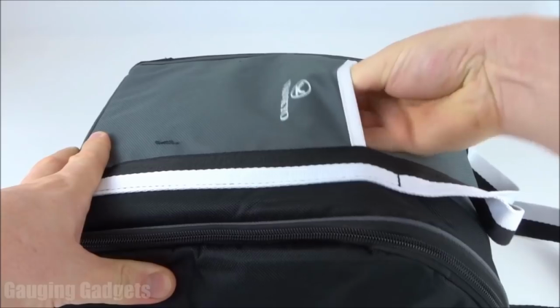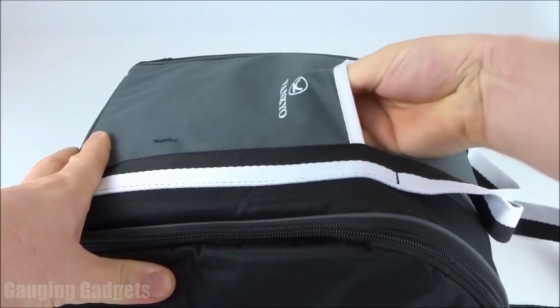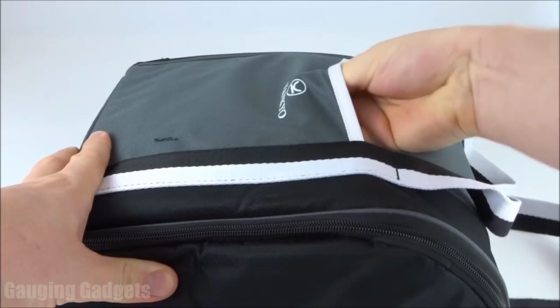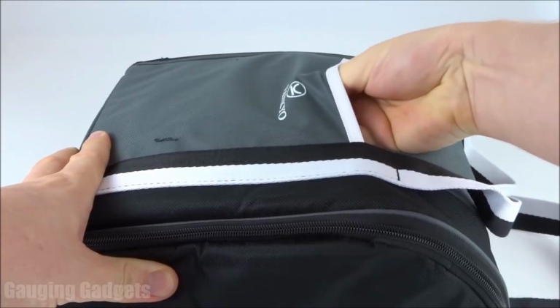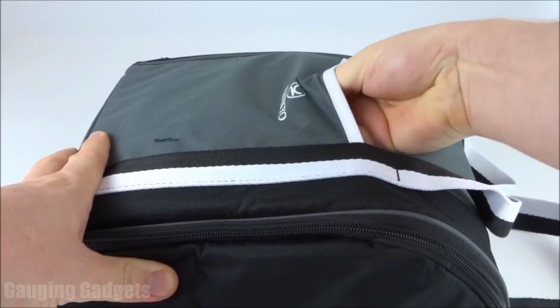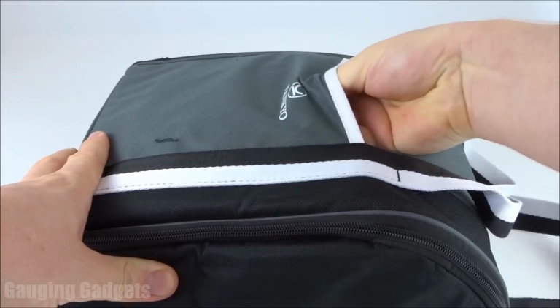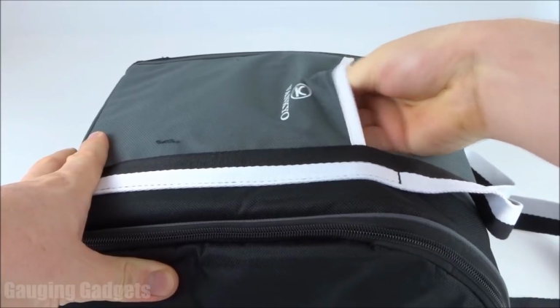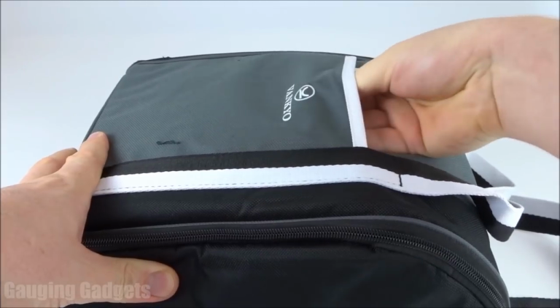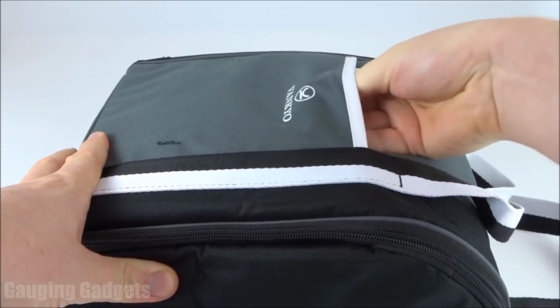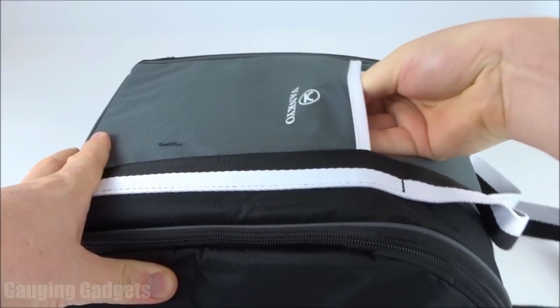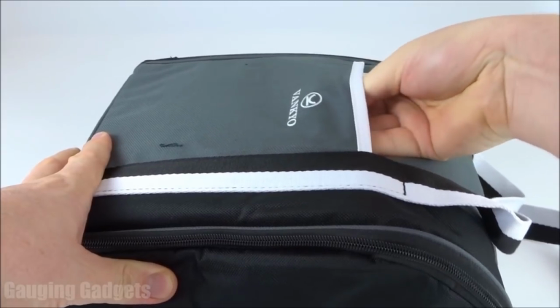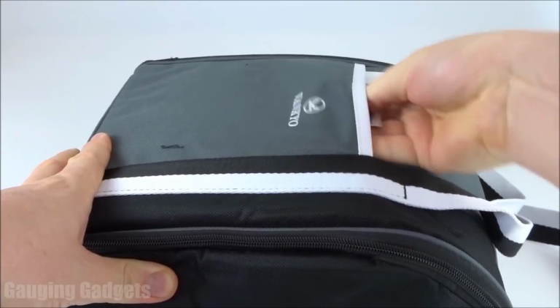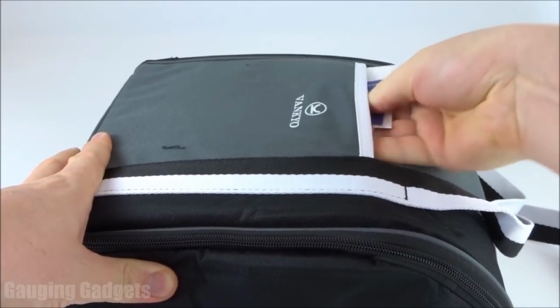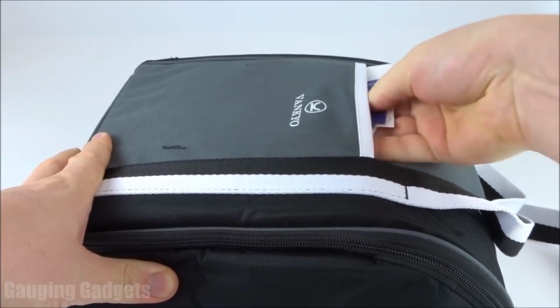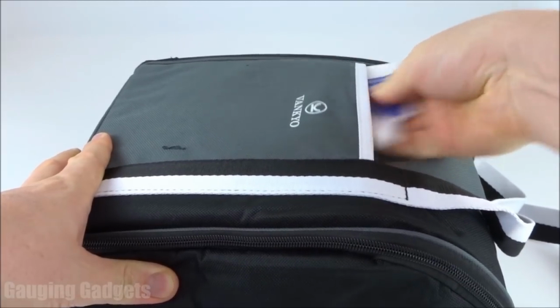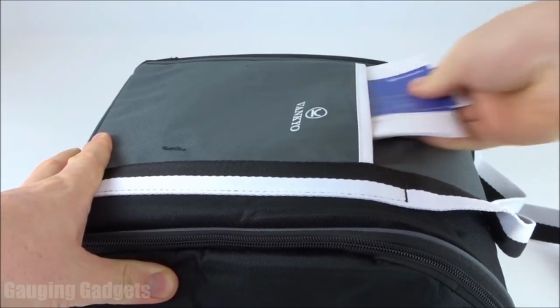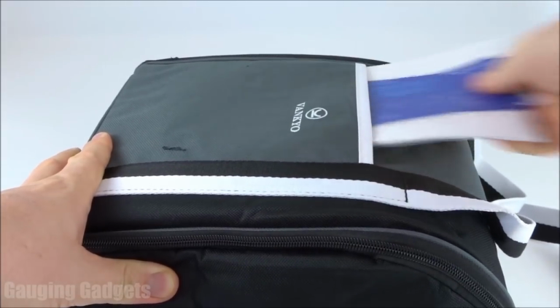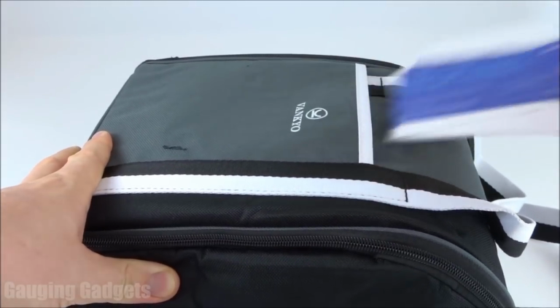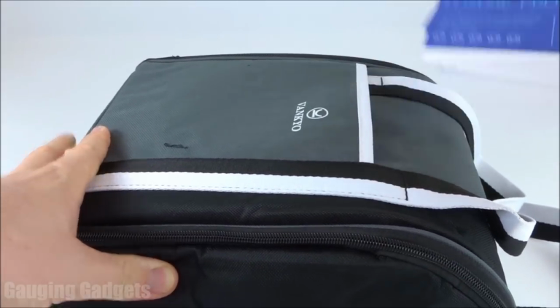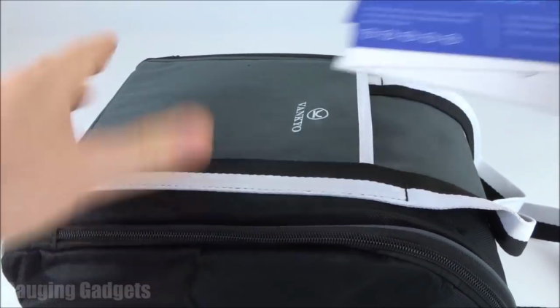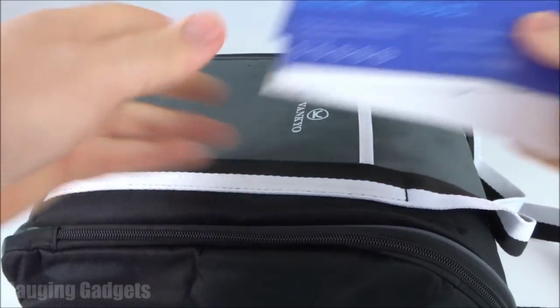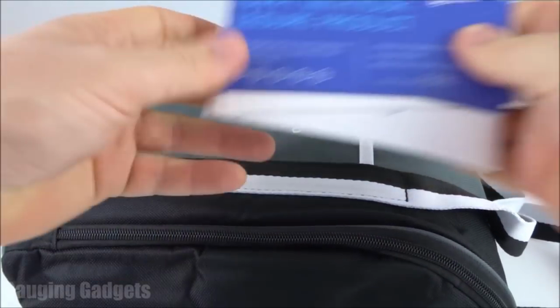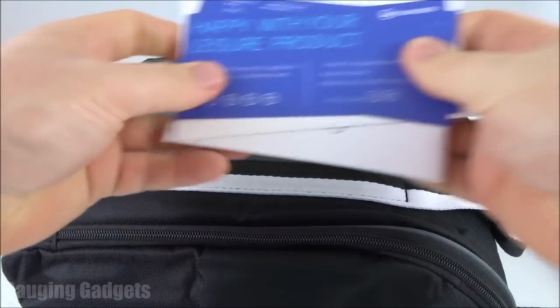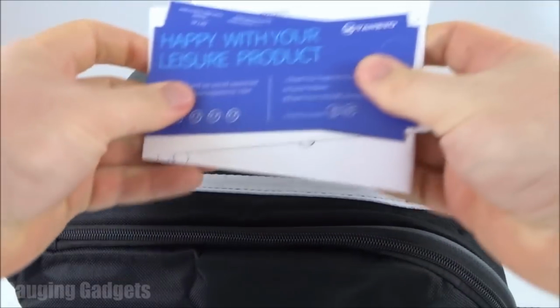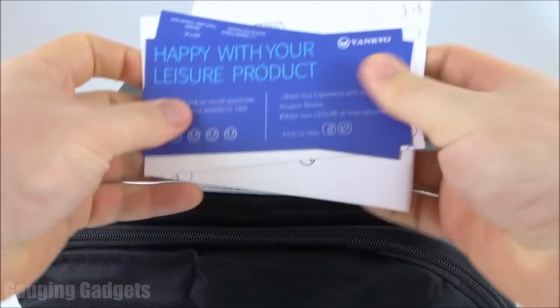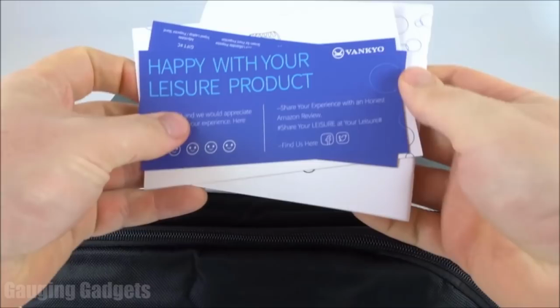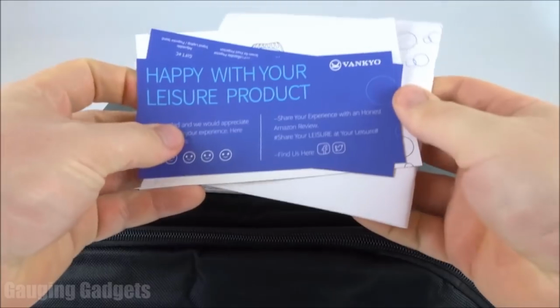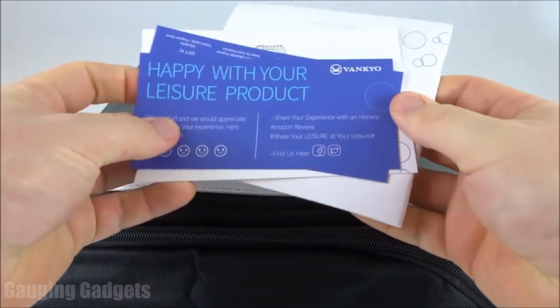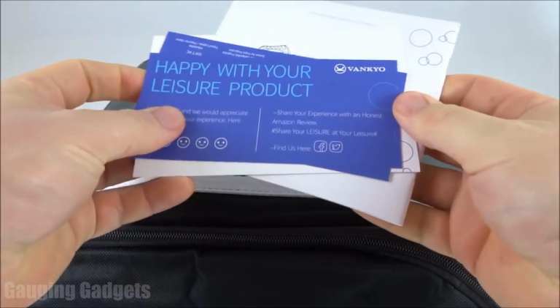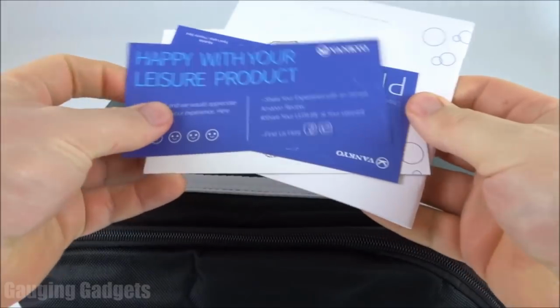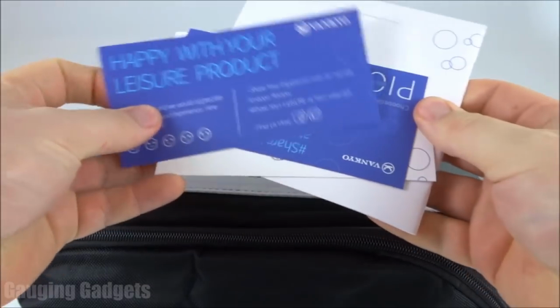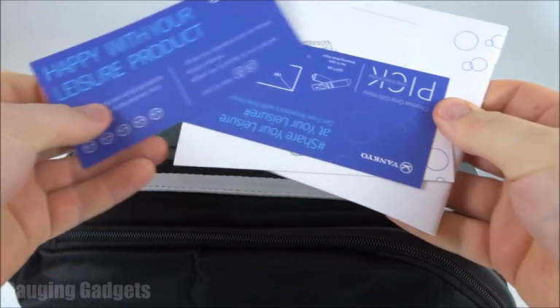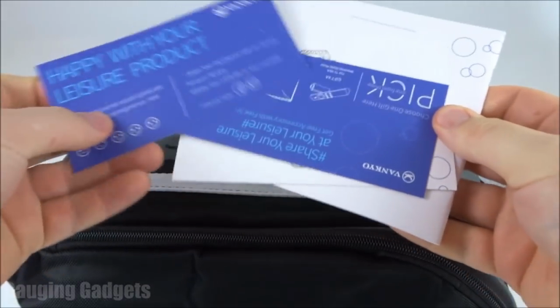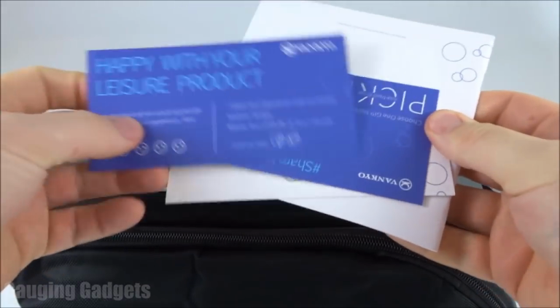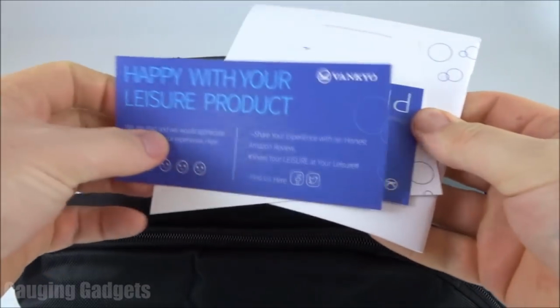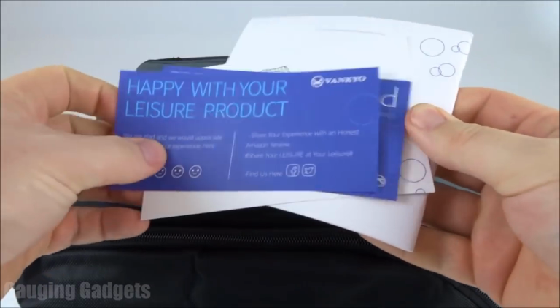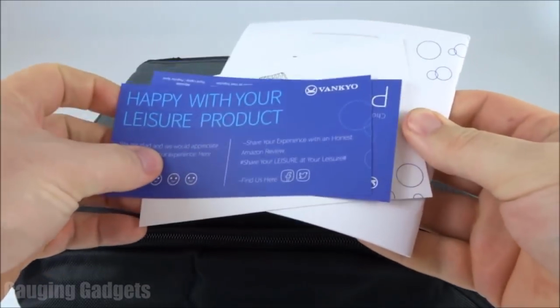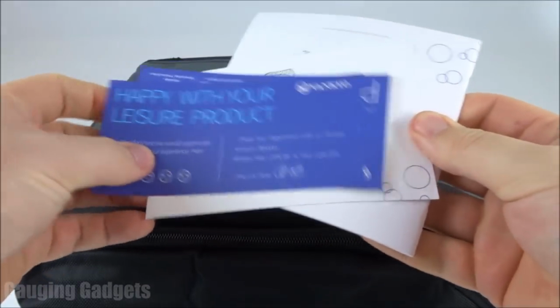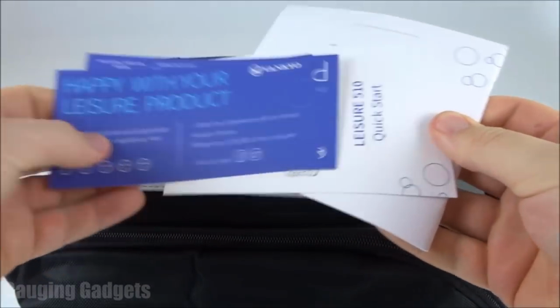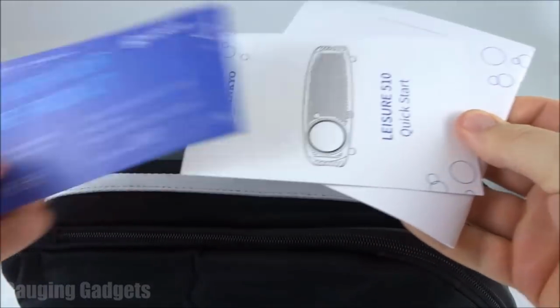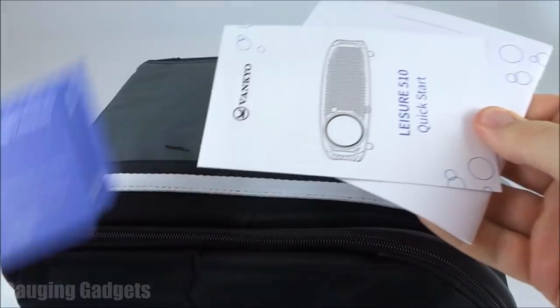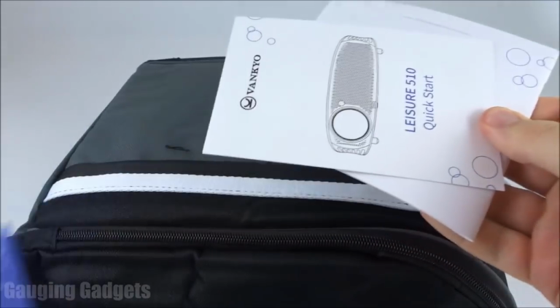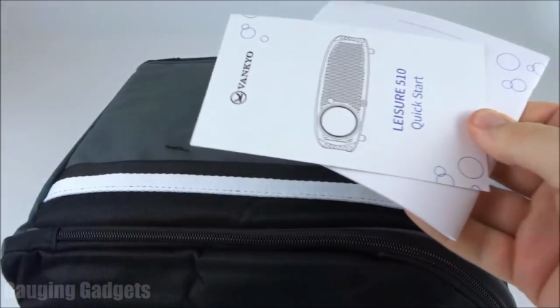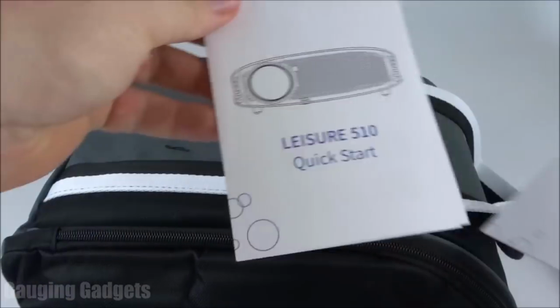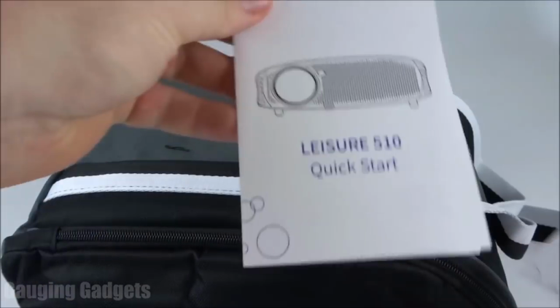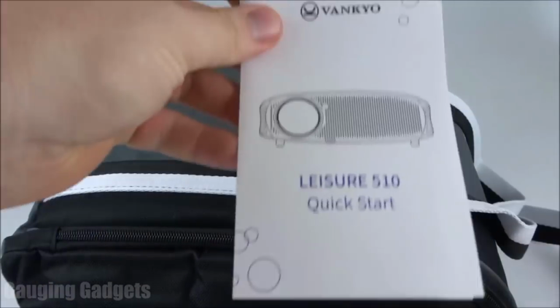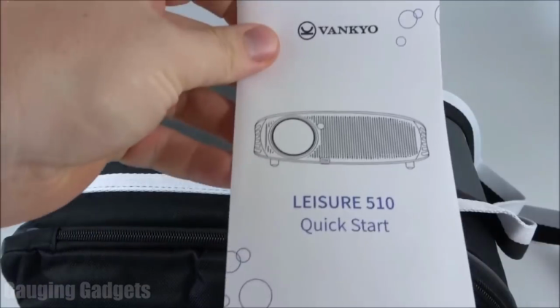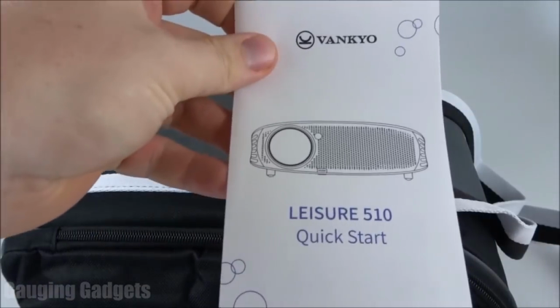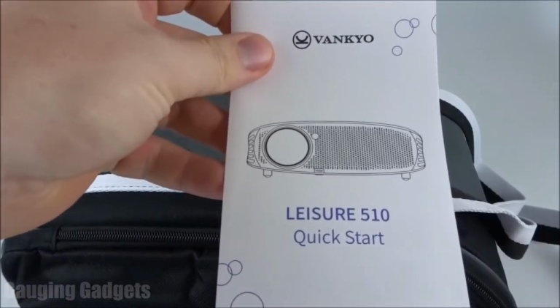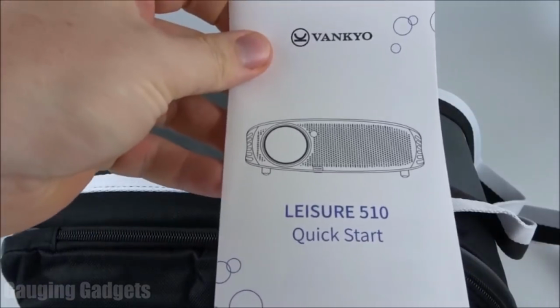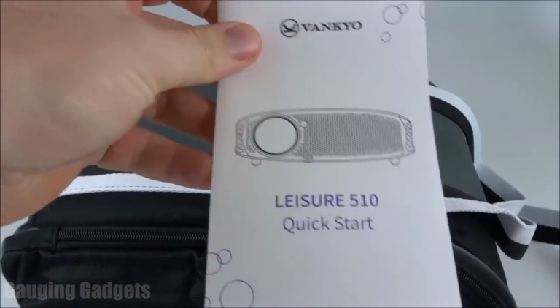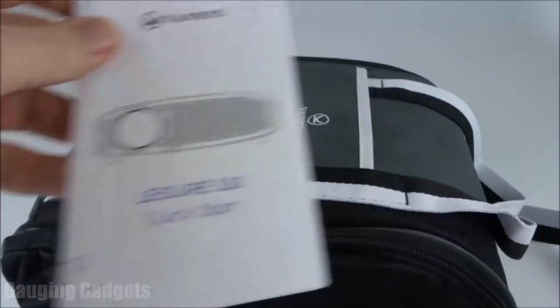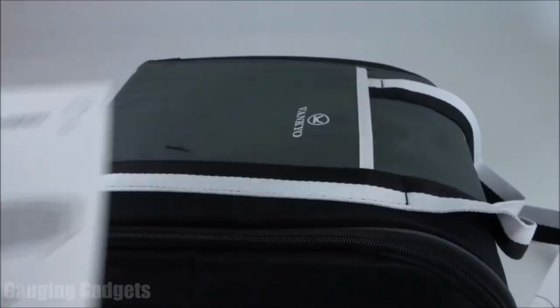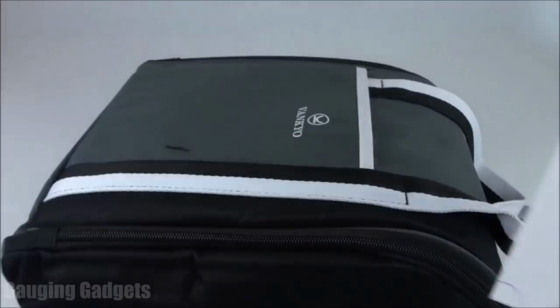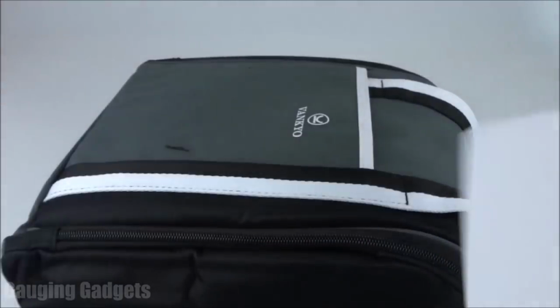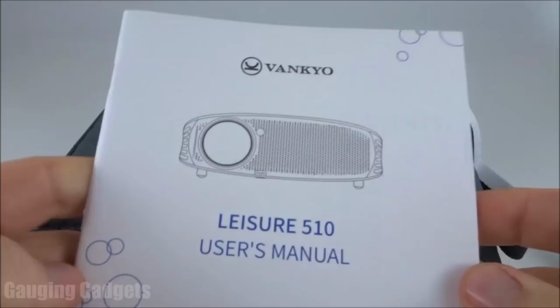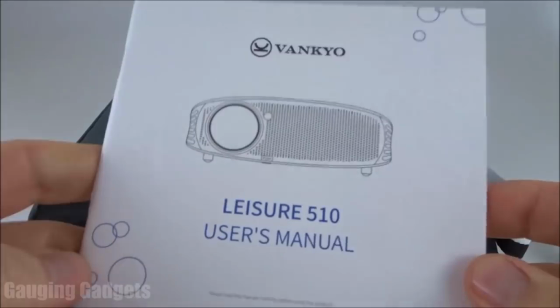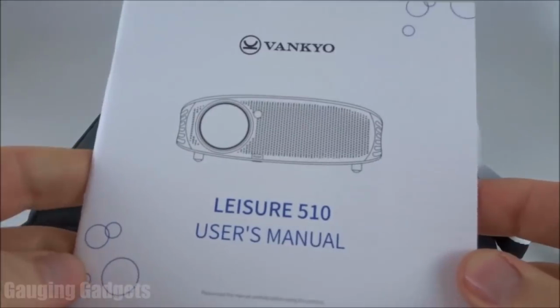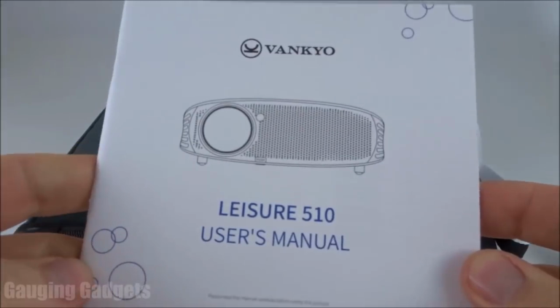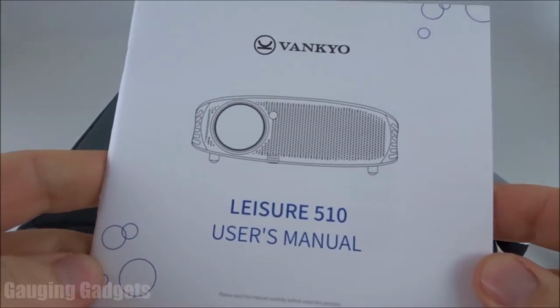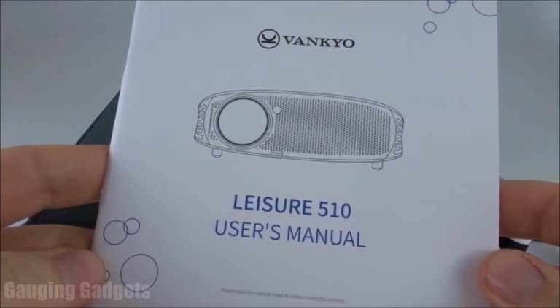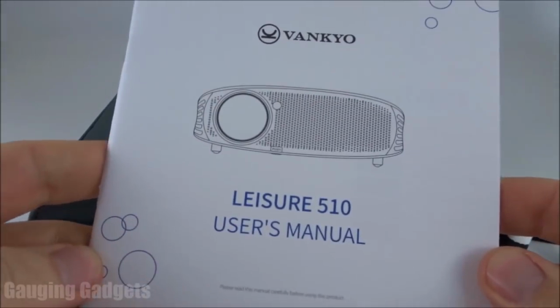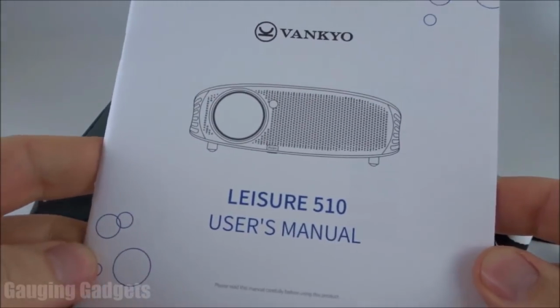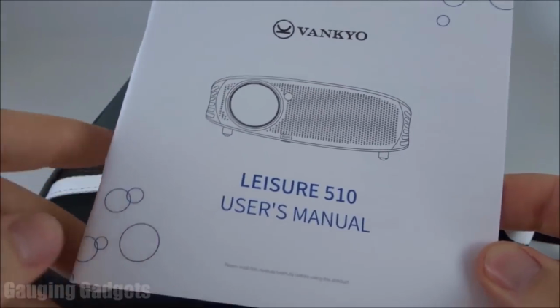I can feel there's something in this pocket. Let's see what we have here. We have some marketing material, a quick start guide, and then a user's manual.